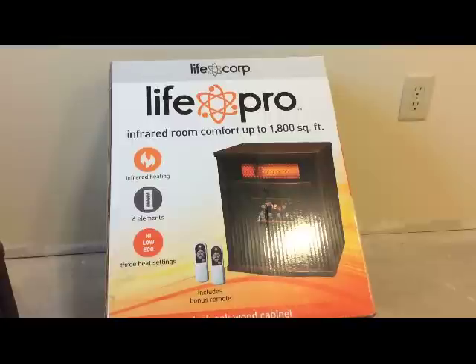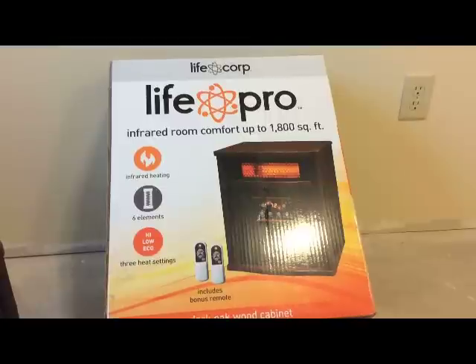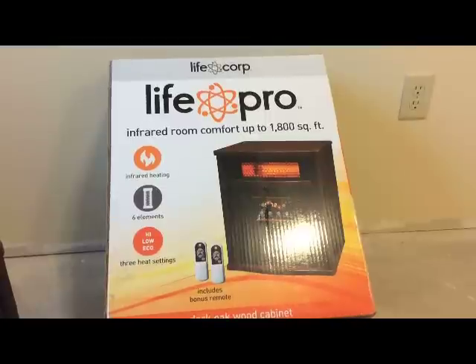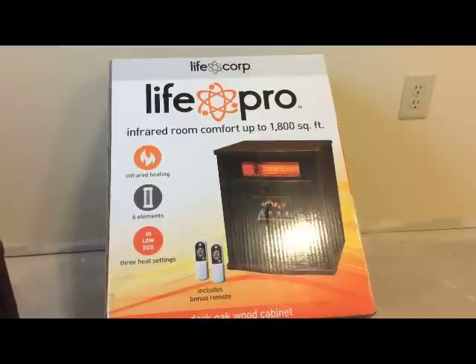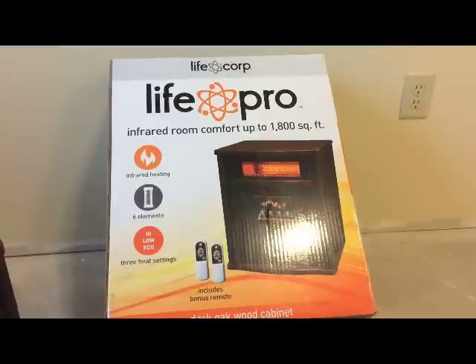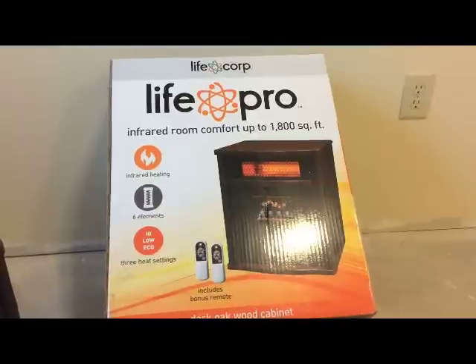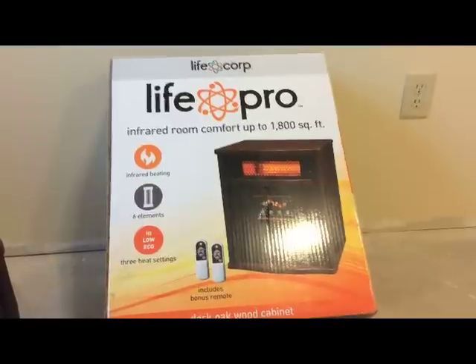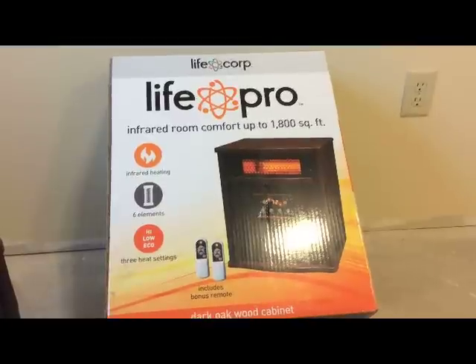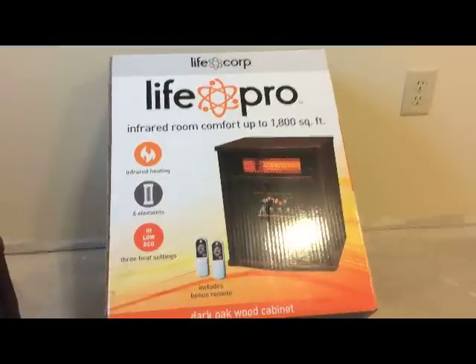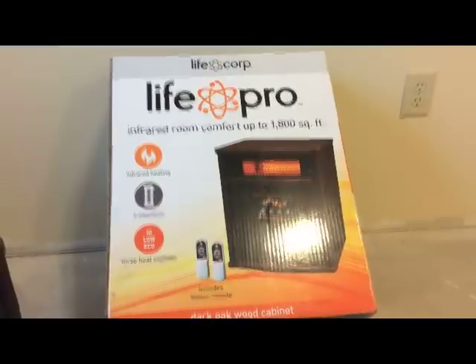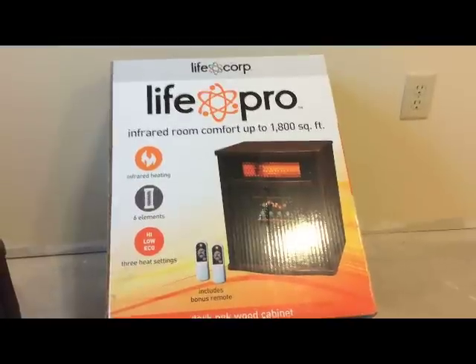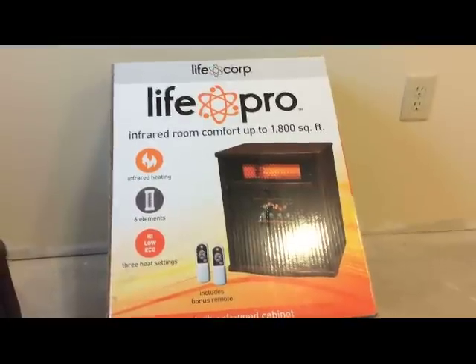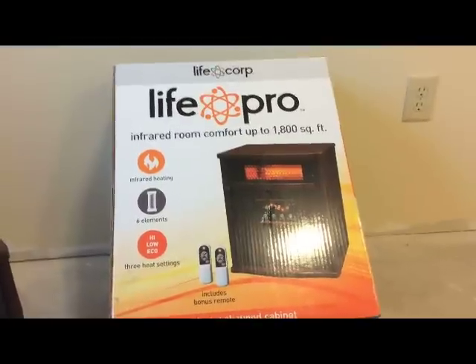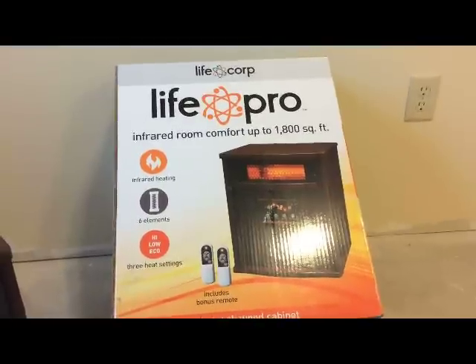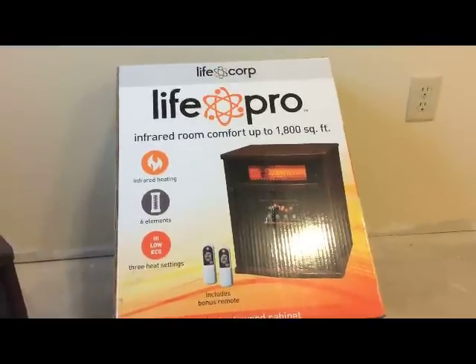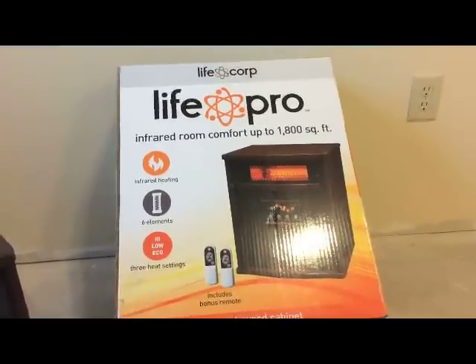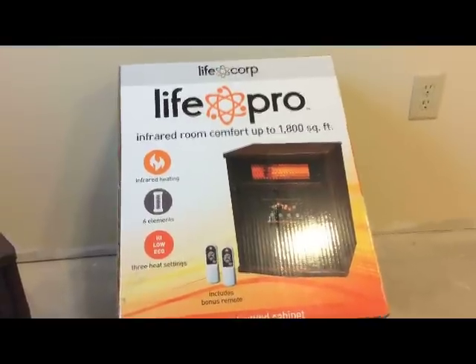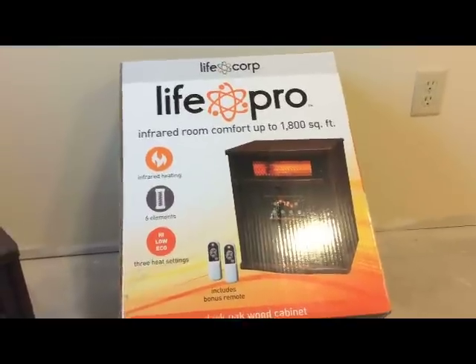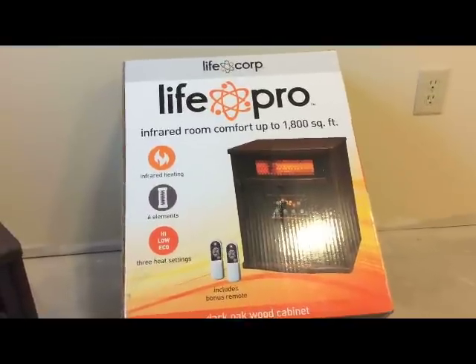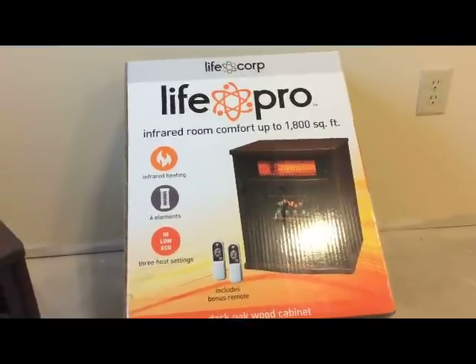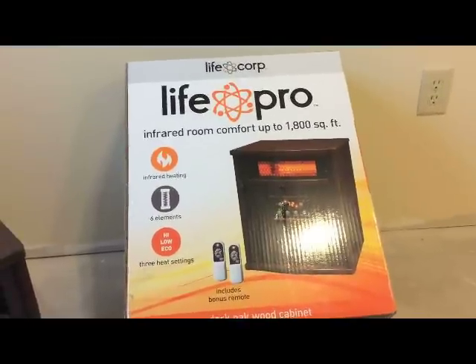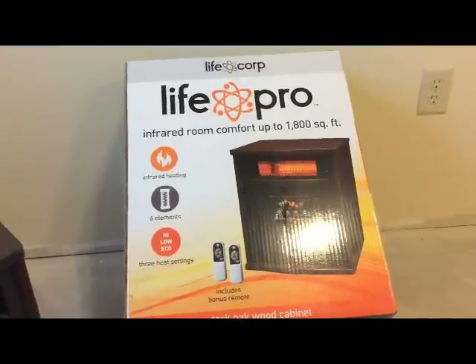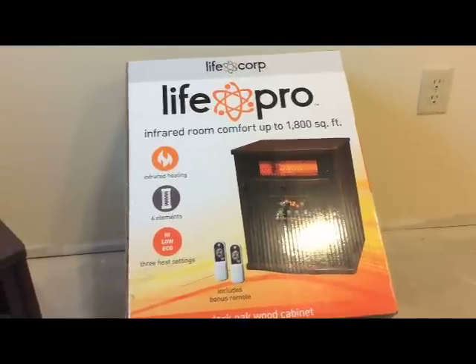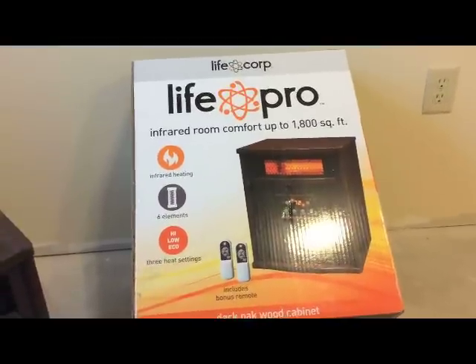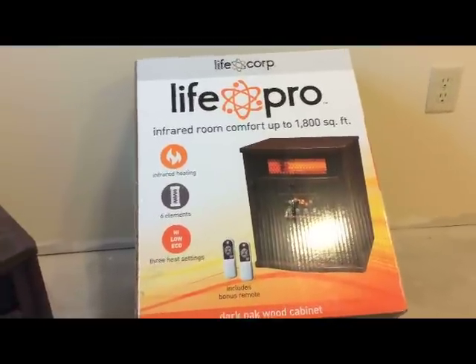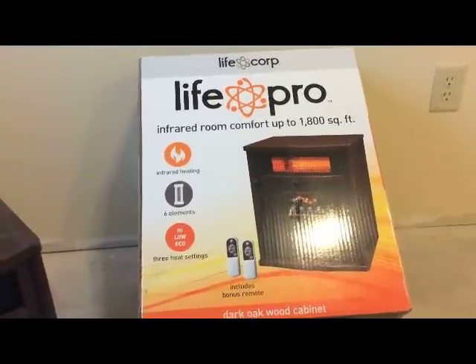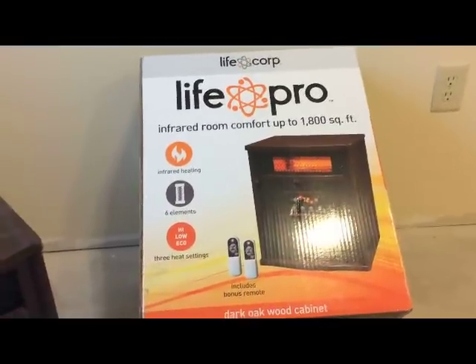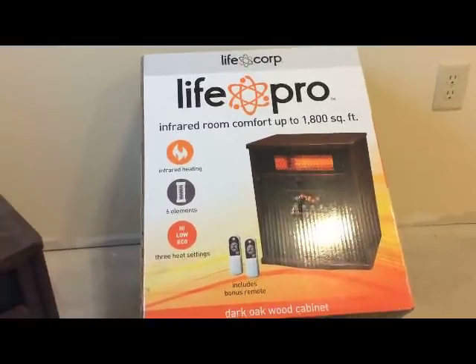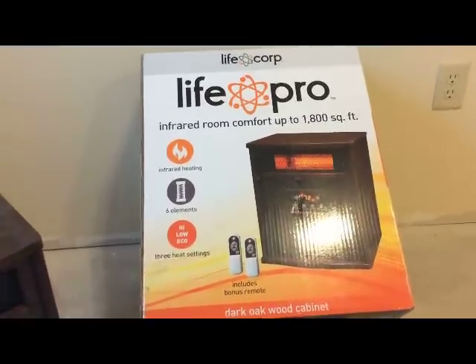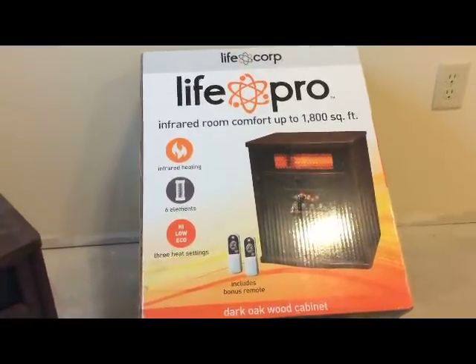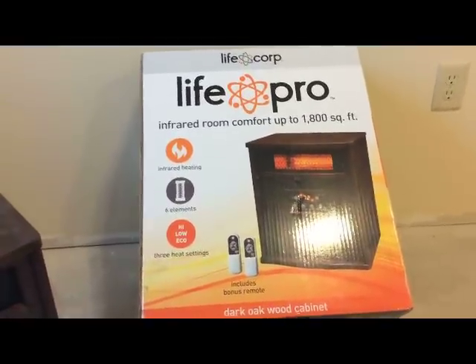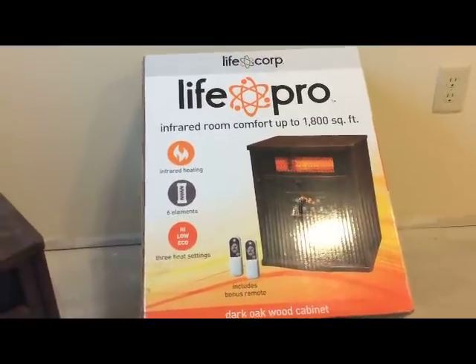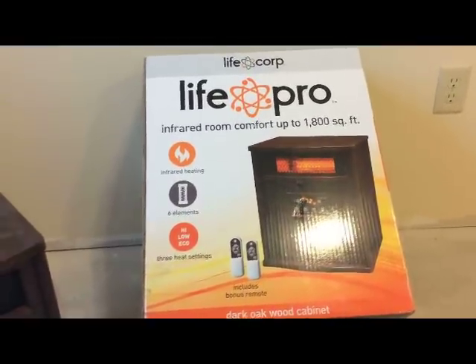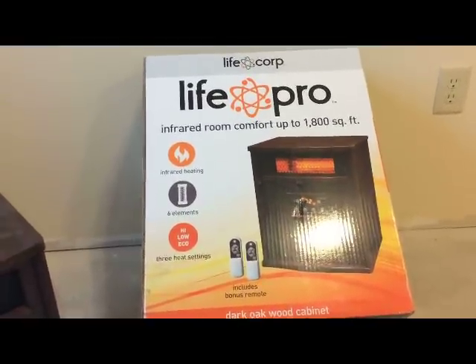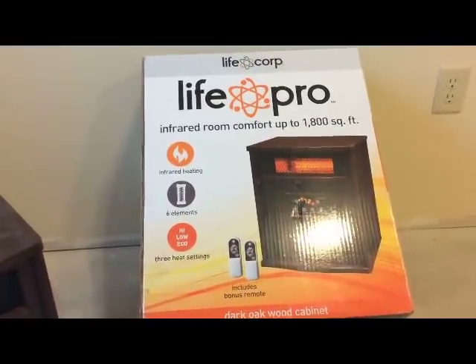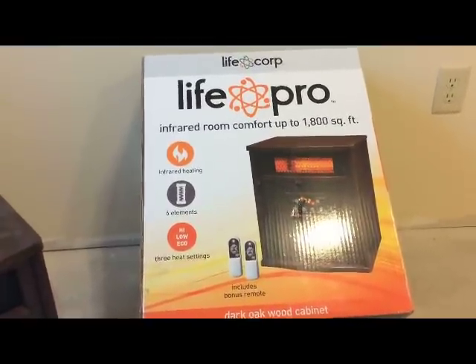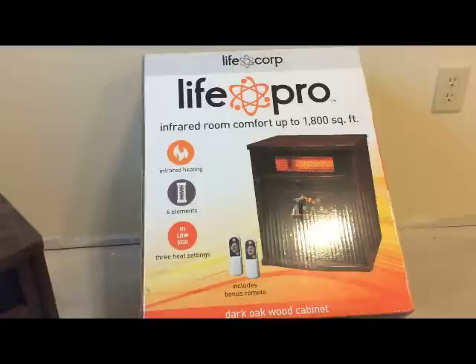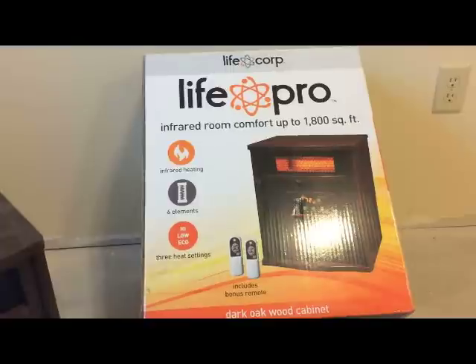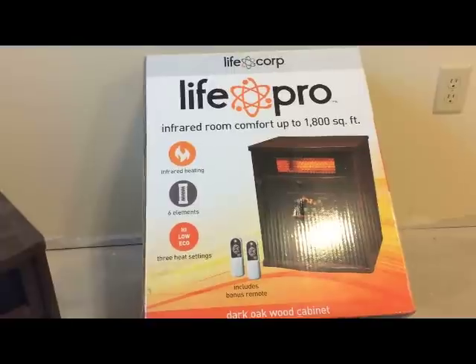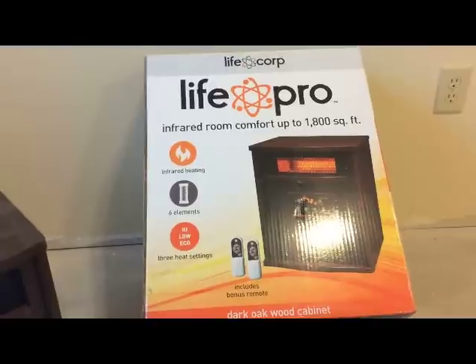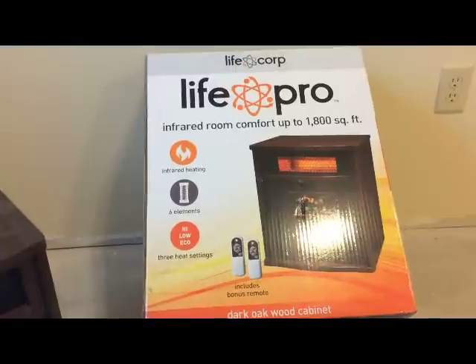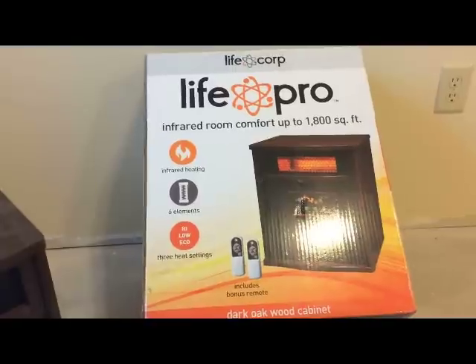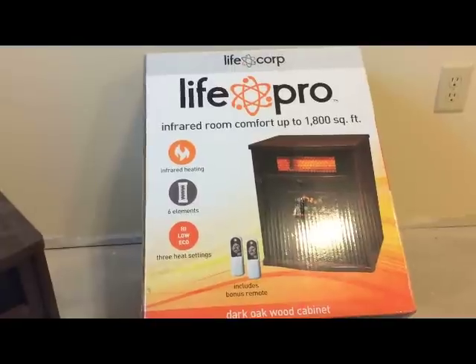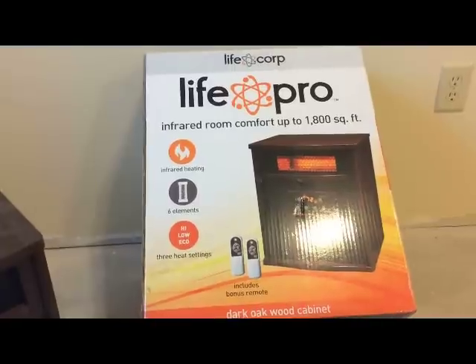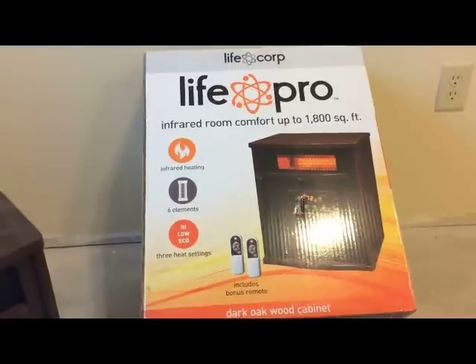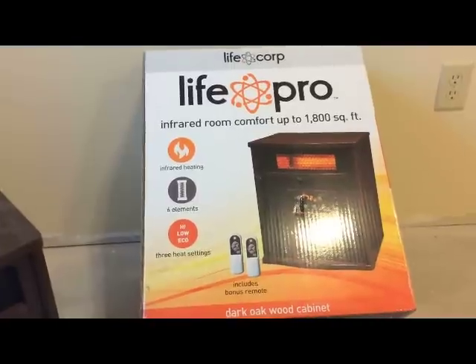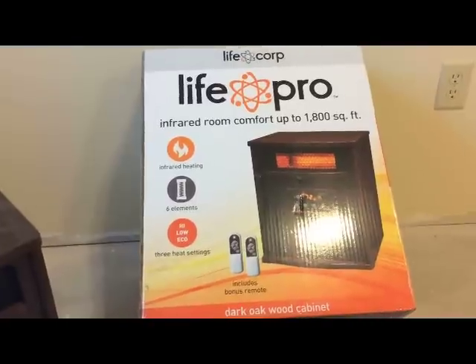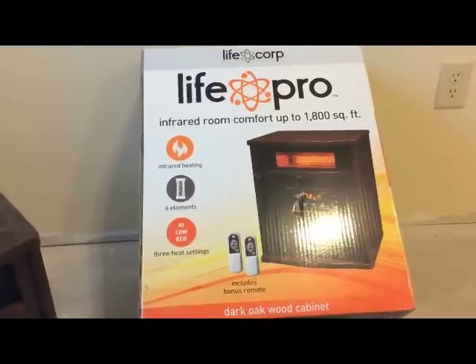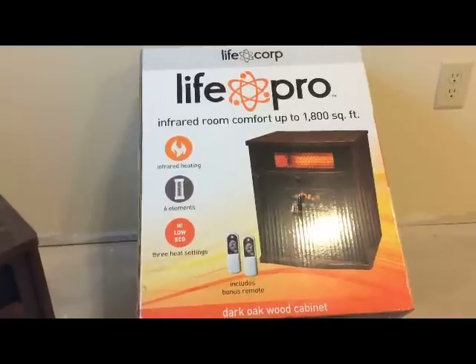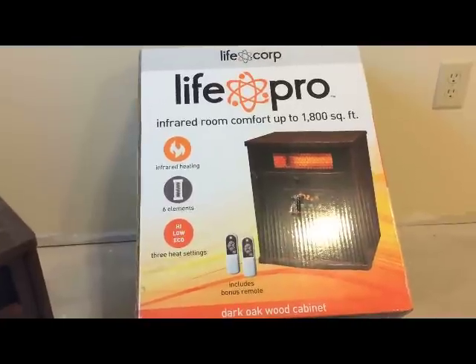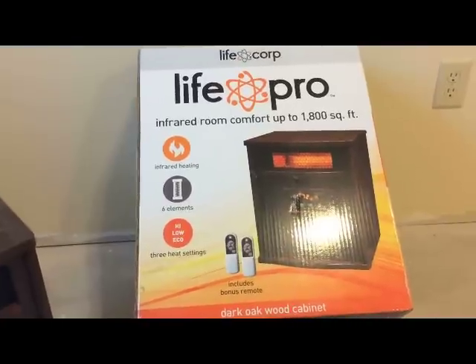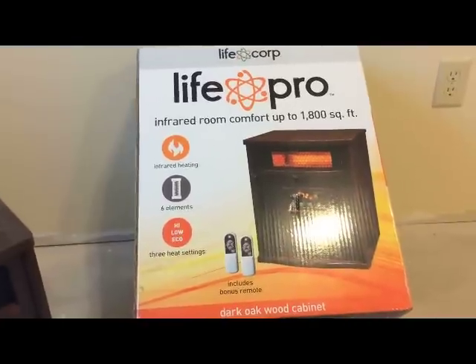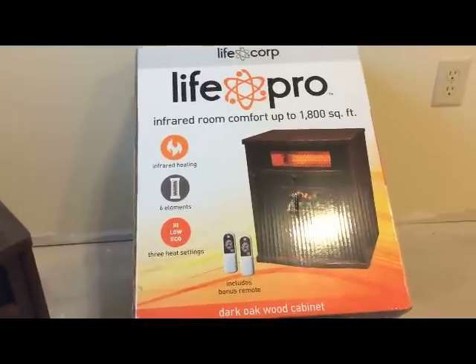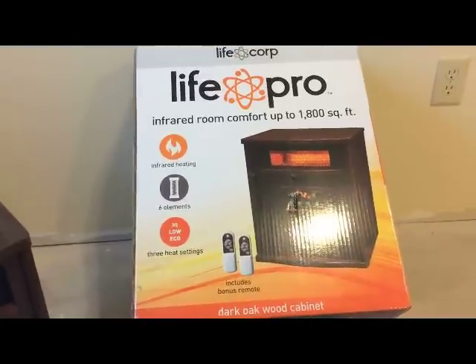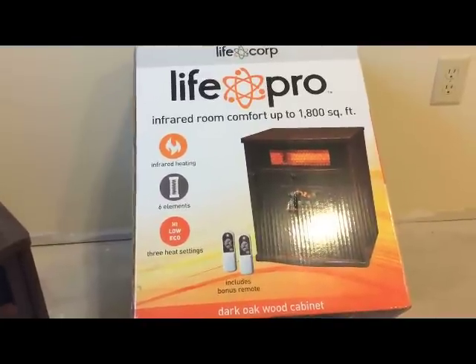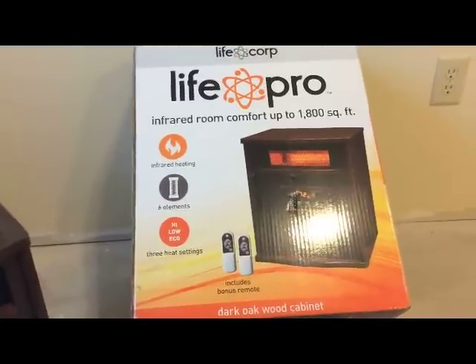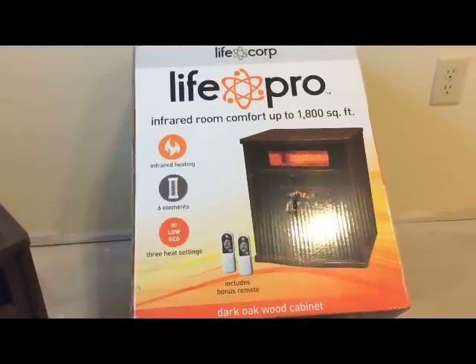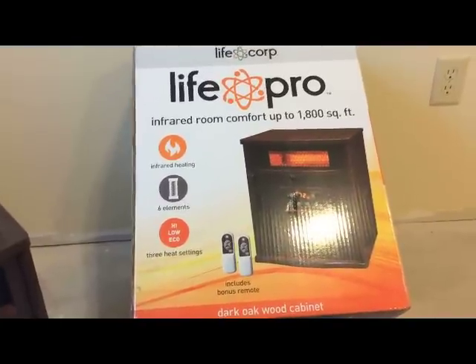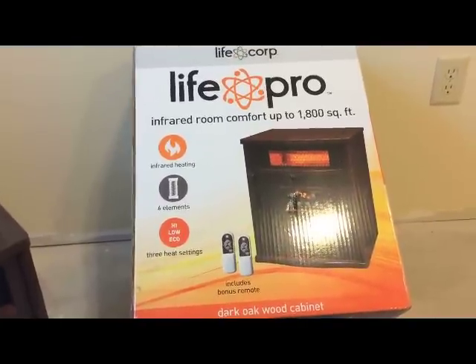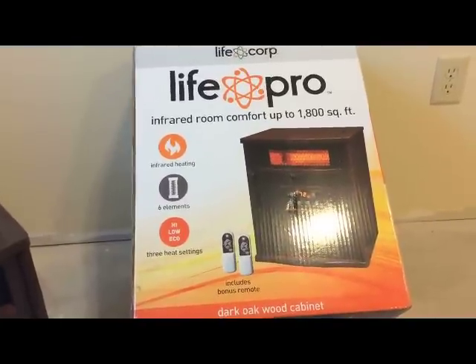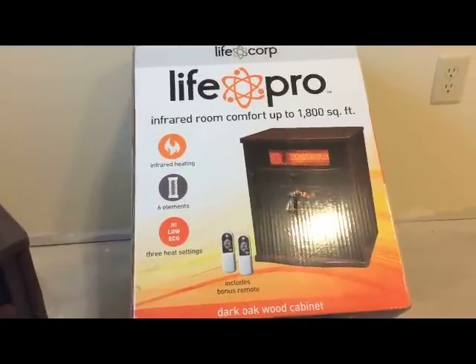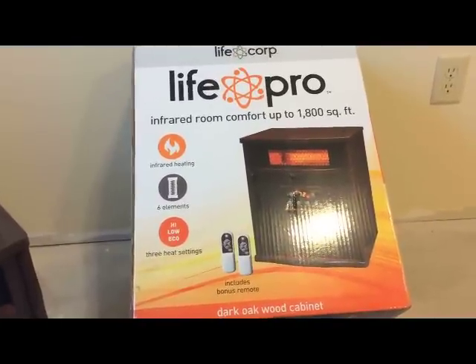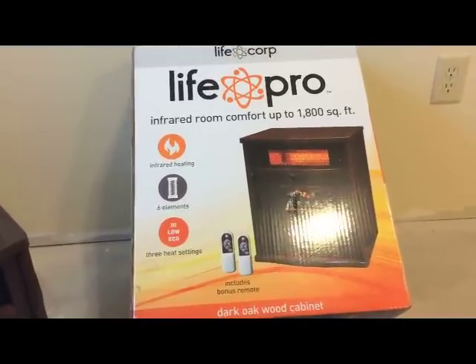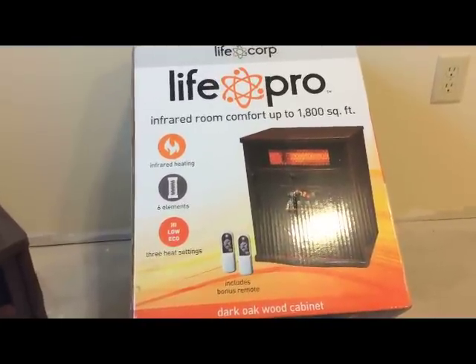You may have seen these heaters. It's 1500 watts. It looks like a little cabinet. It works really good.